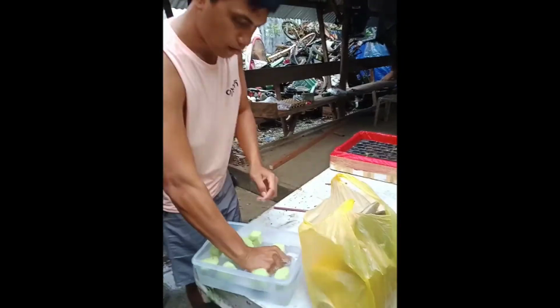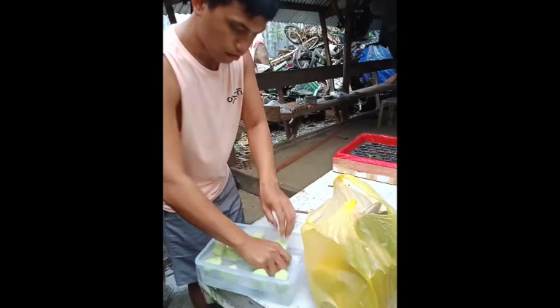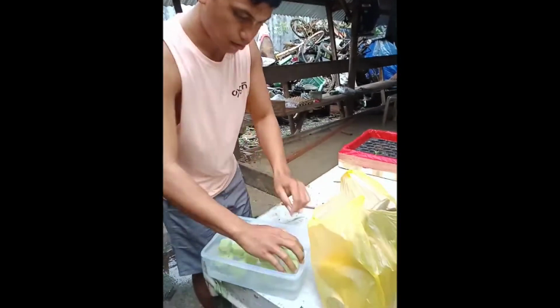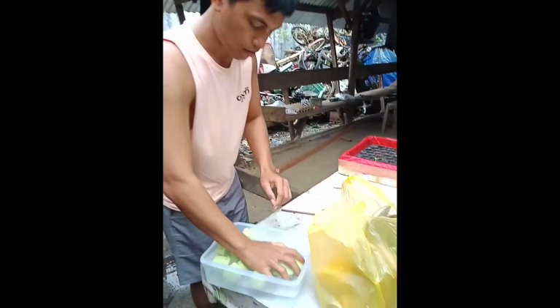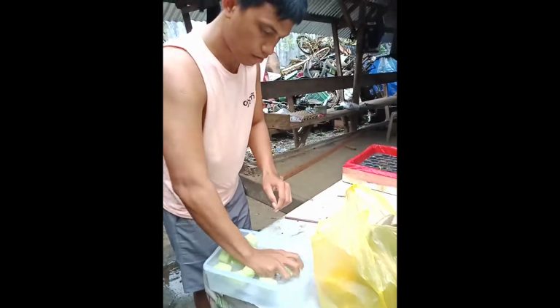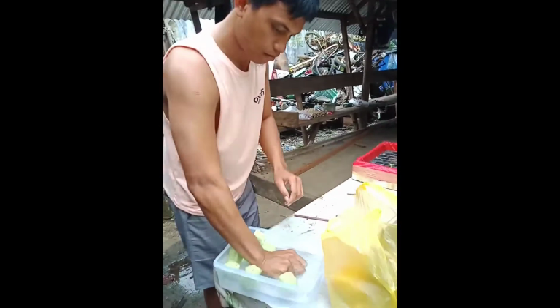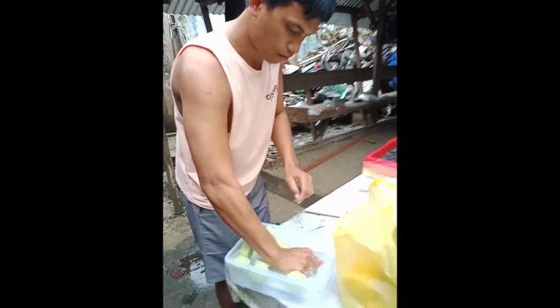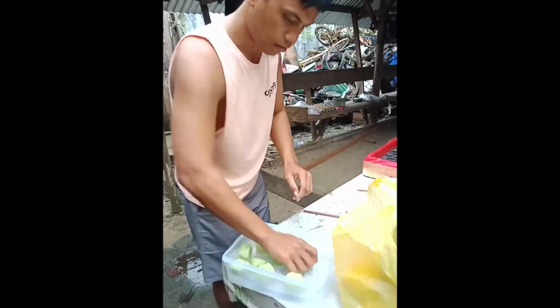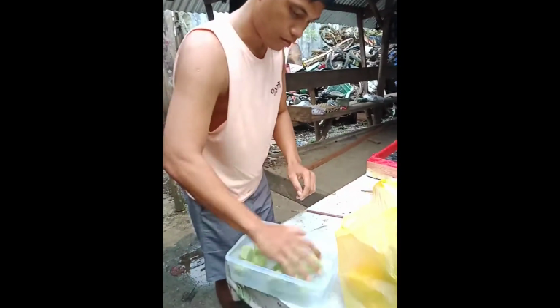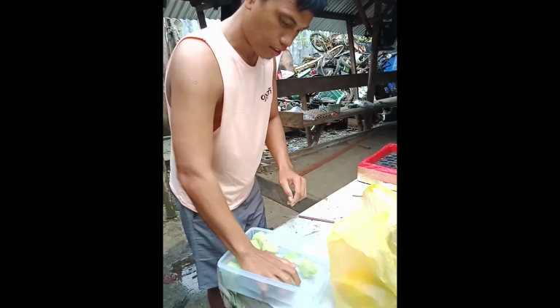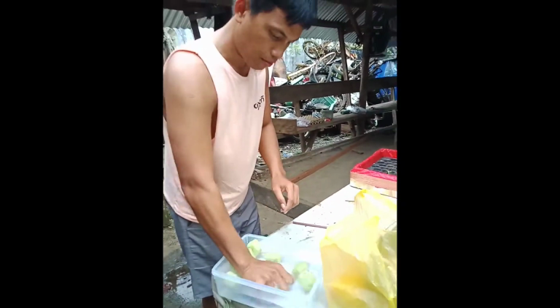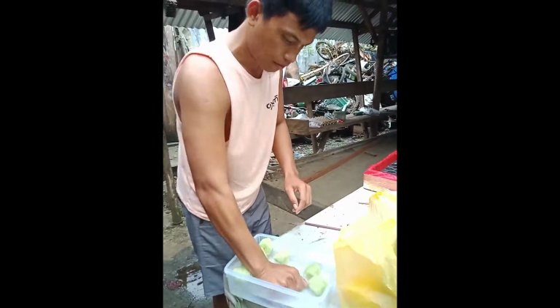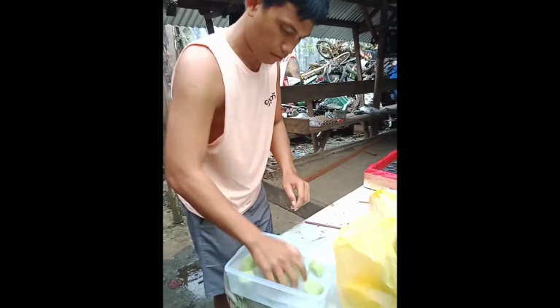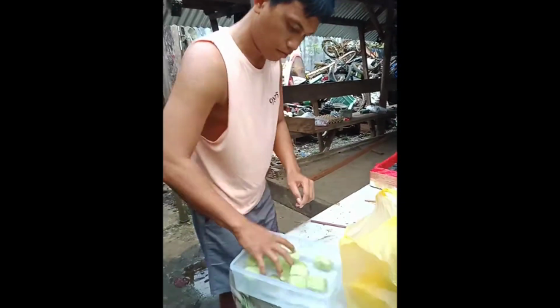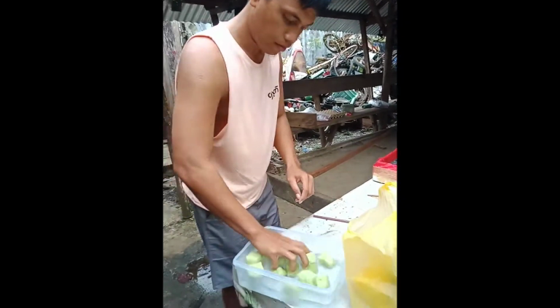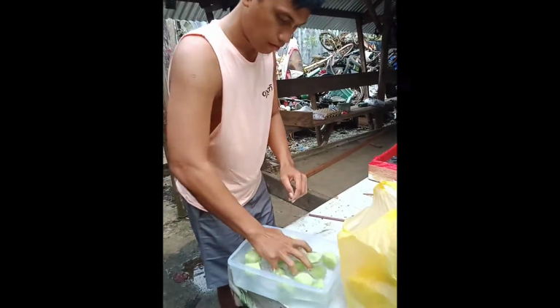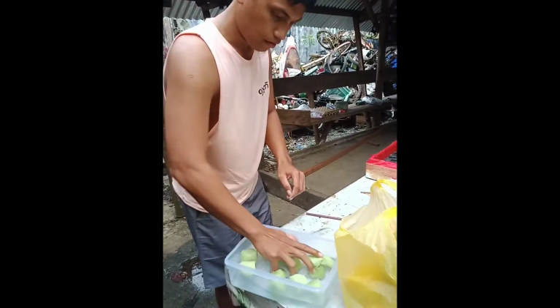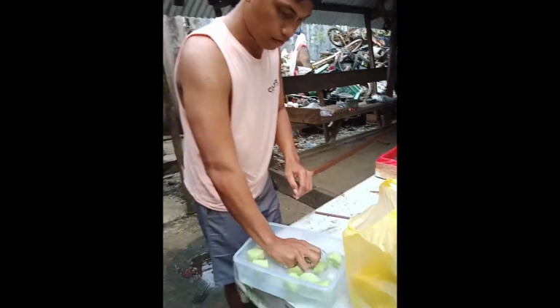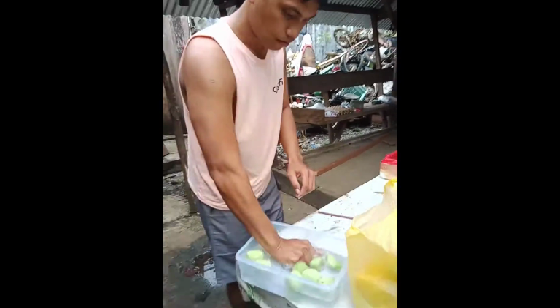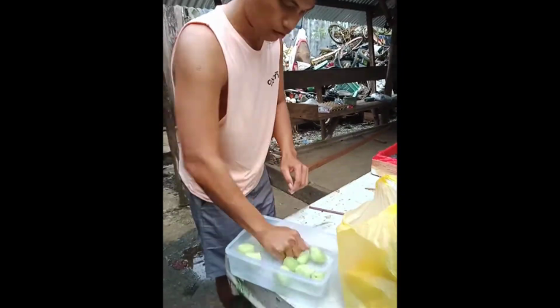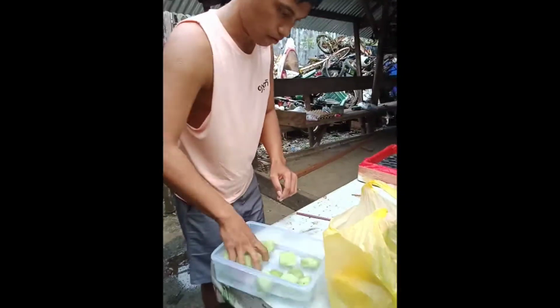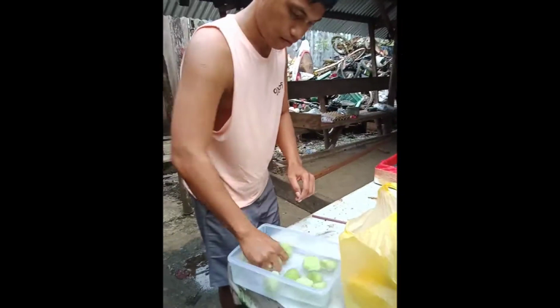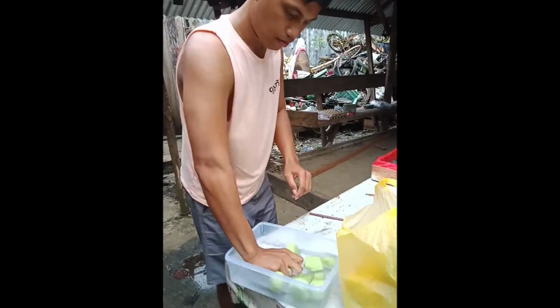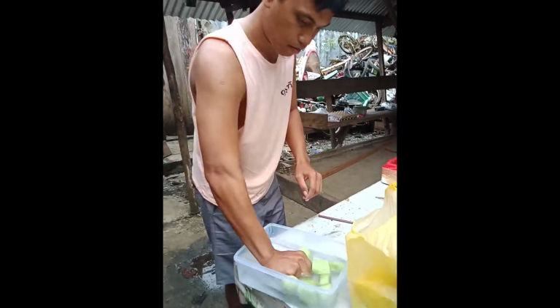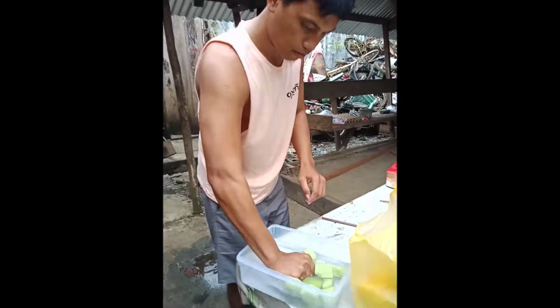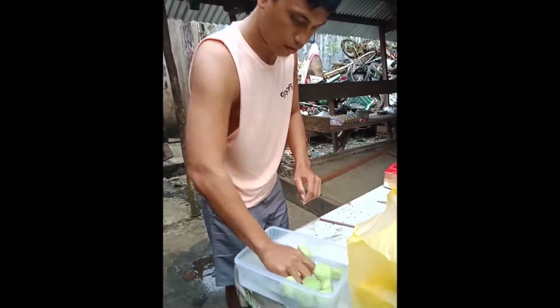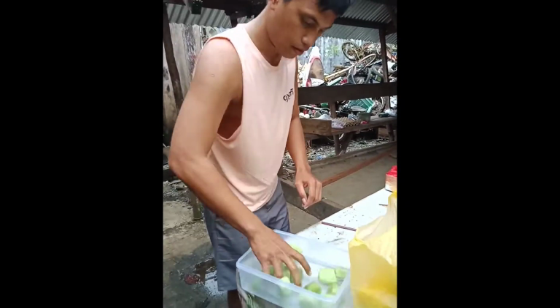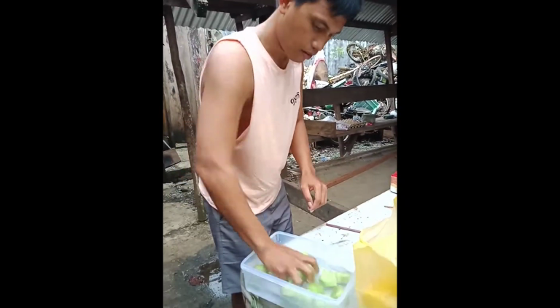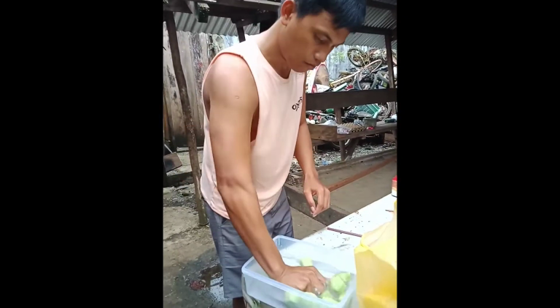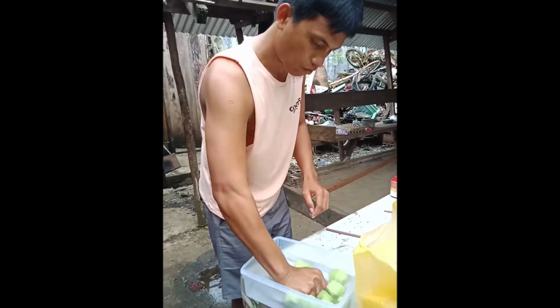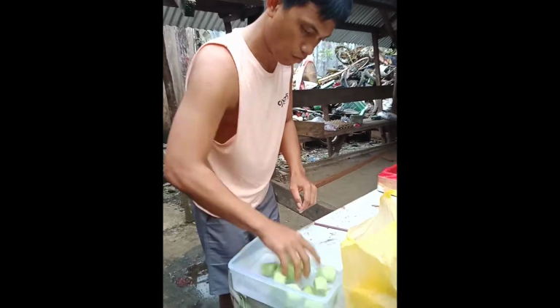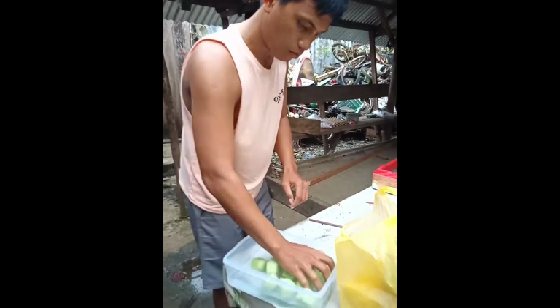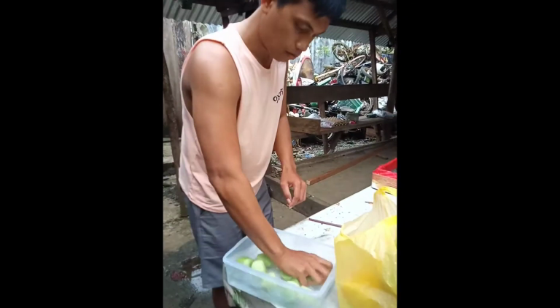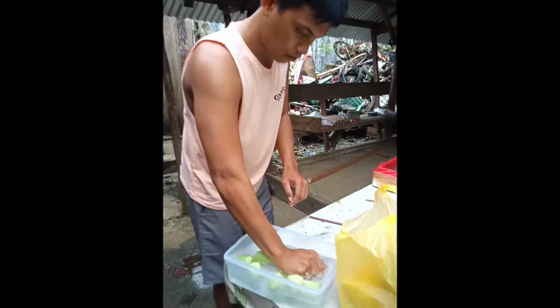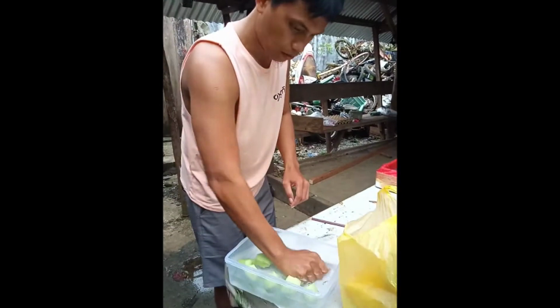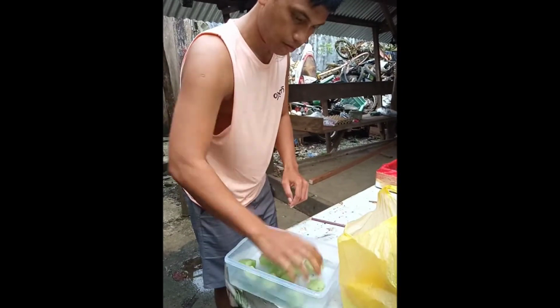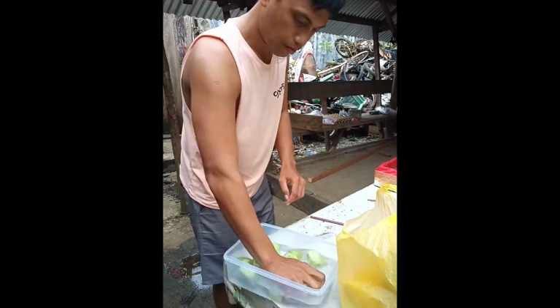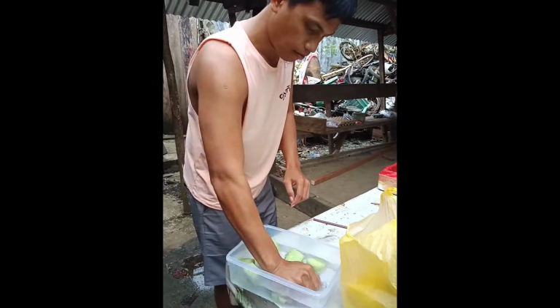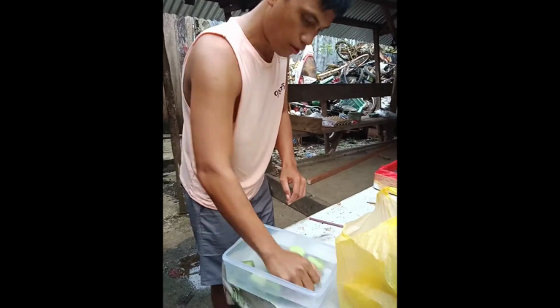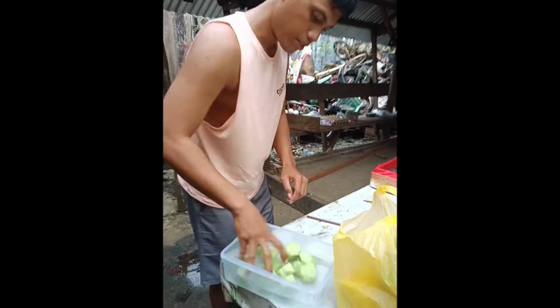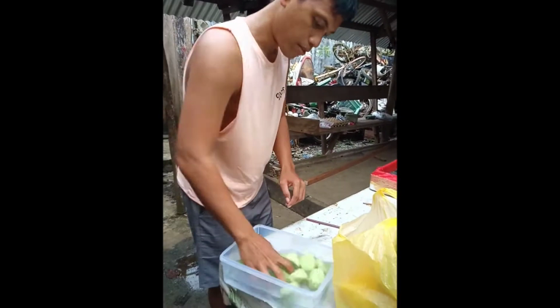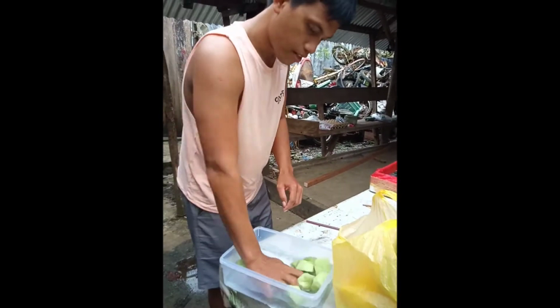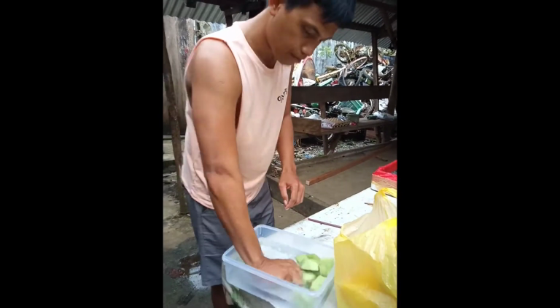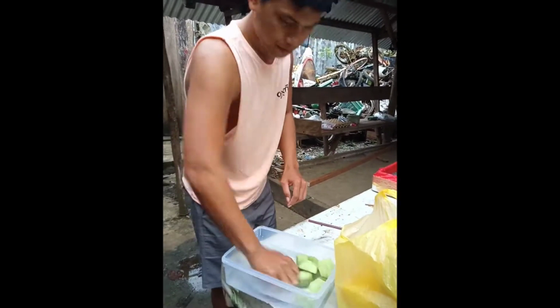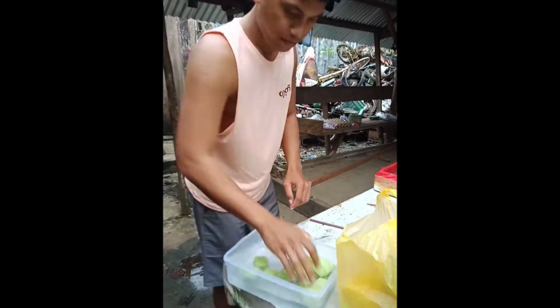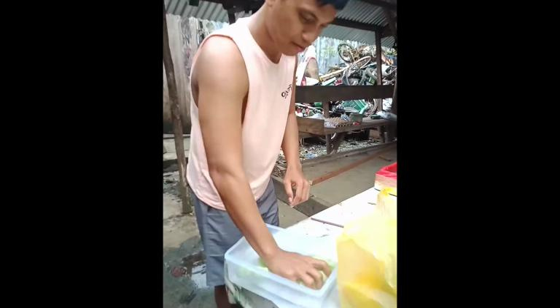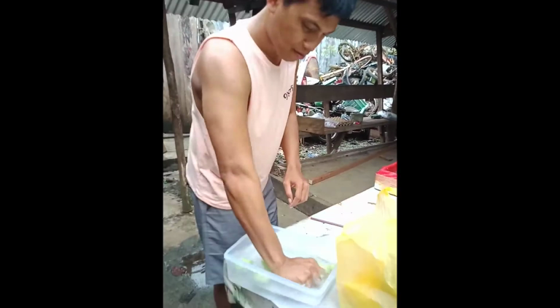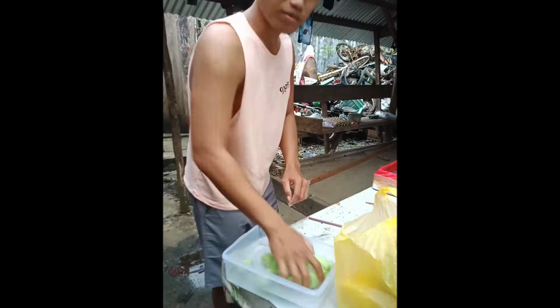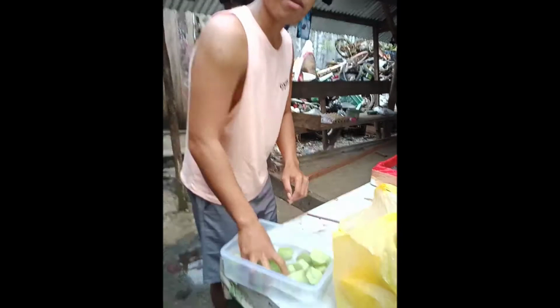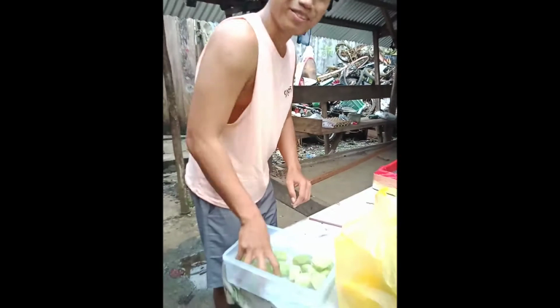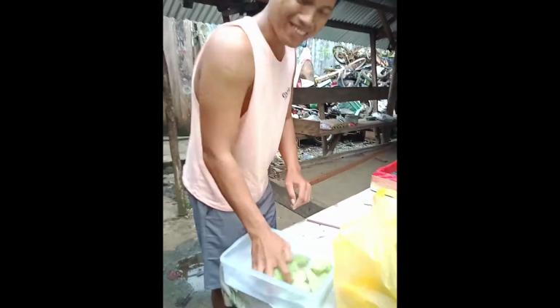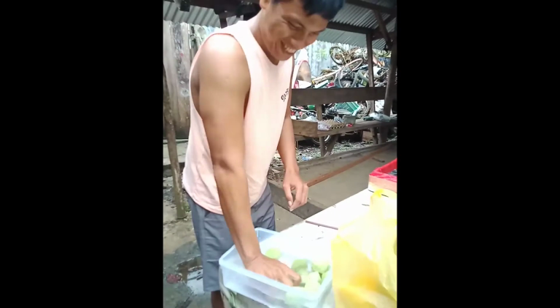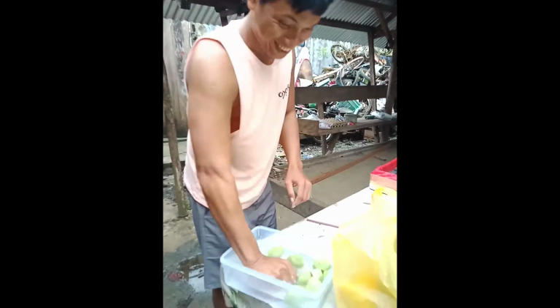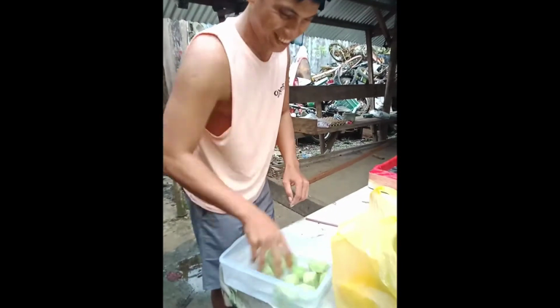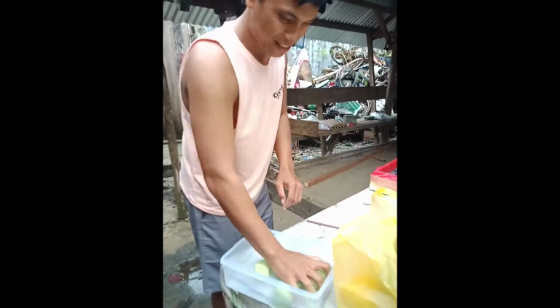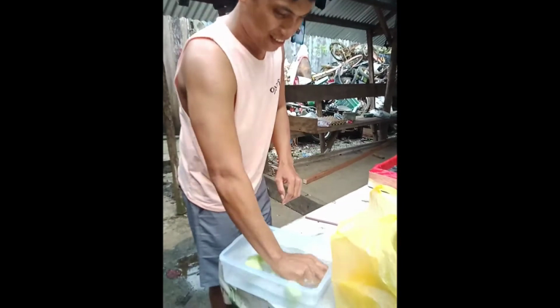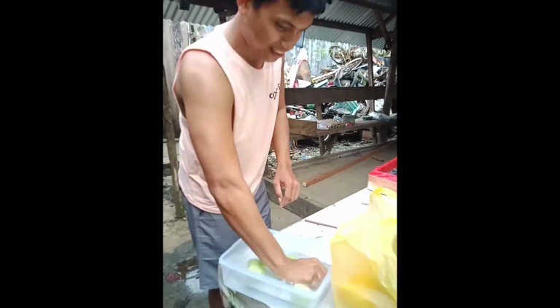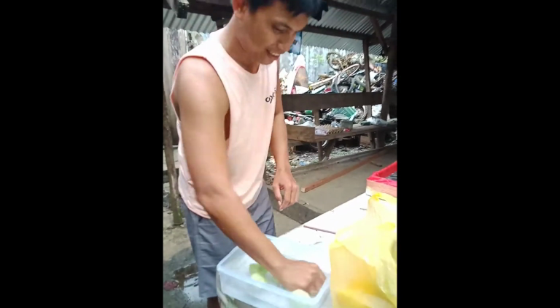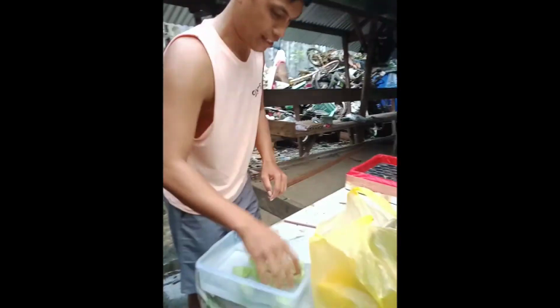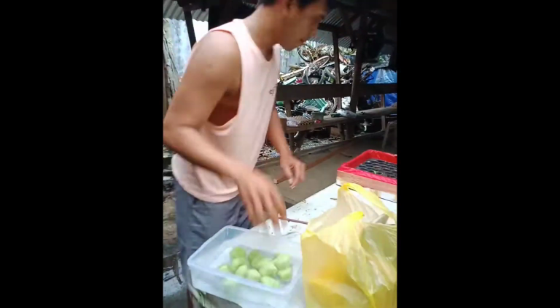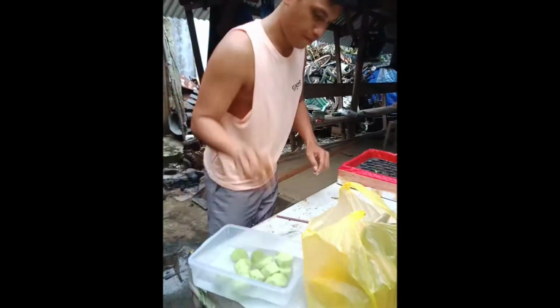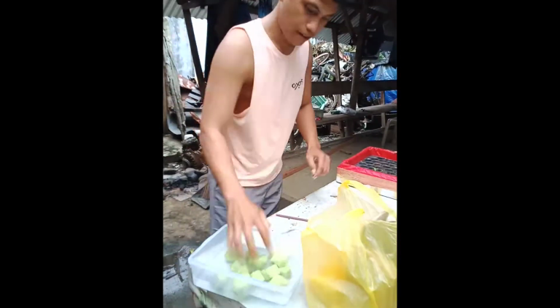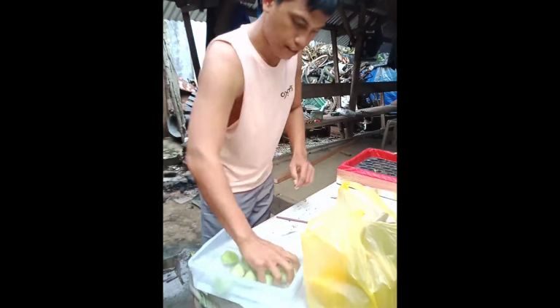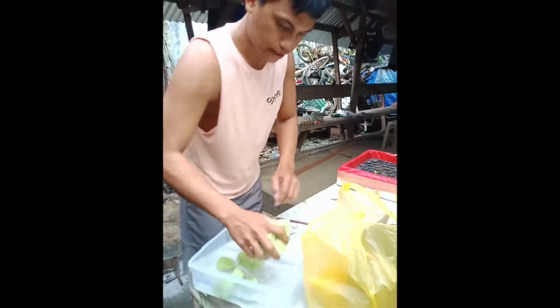You need to soak the foams first and squeeze as much as you could so that it will absorb the water and won't easily get dried.